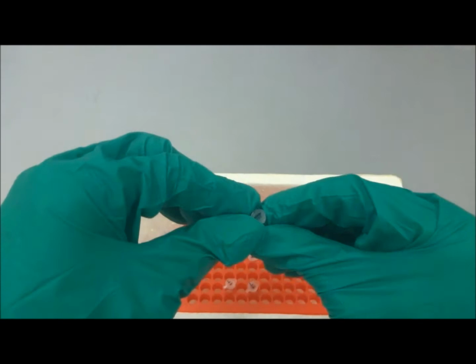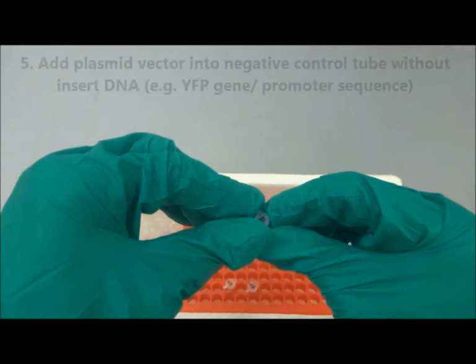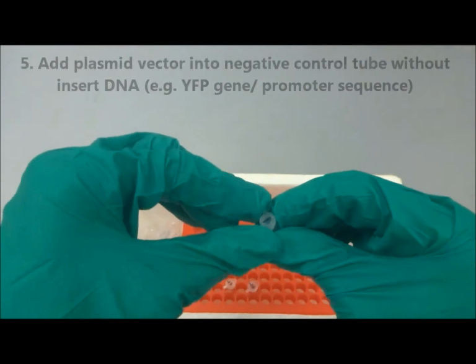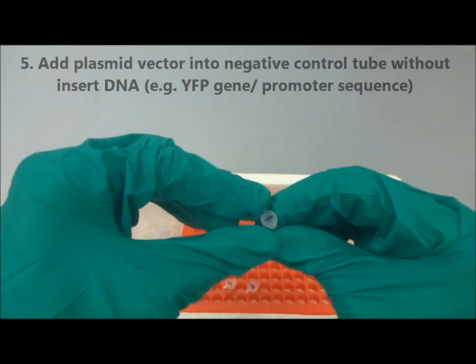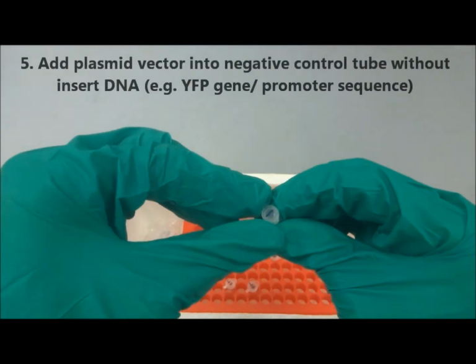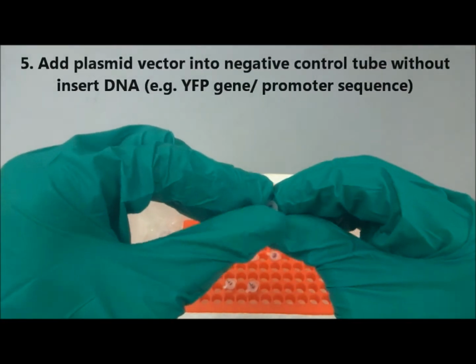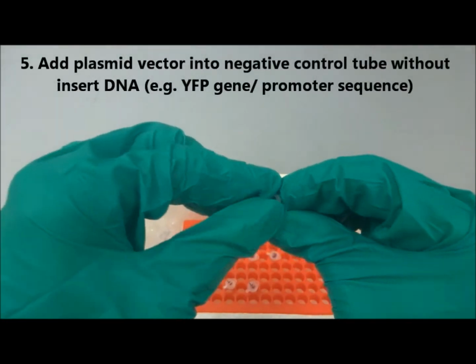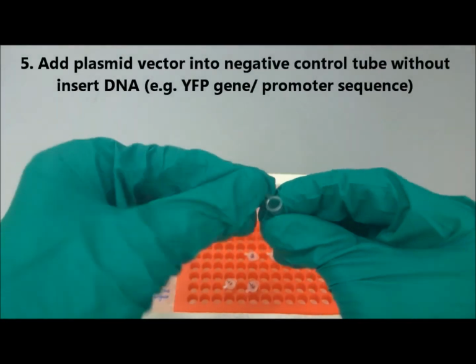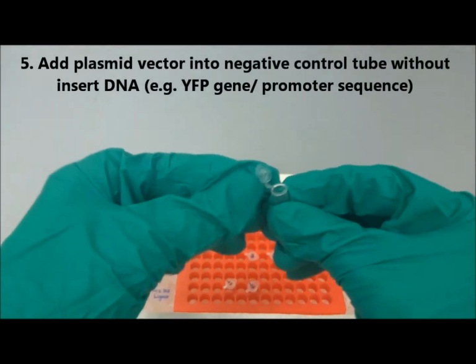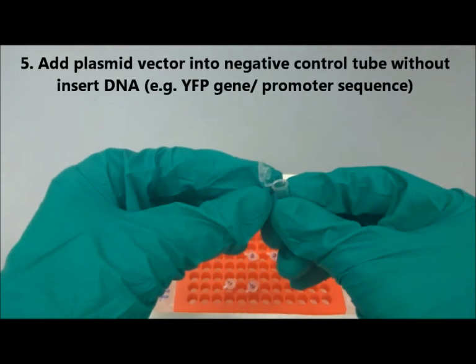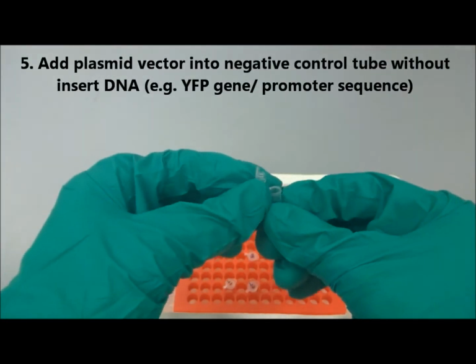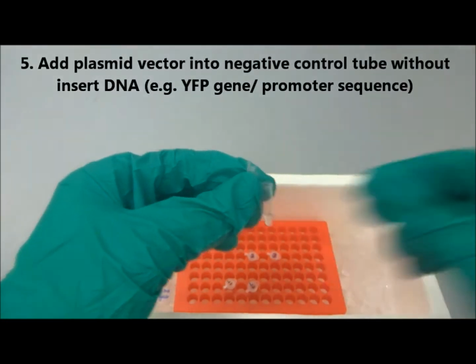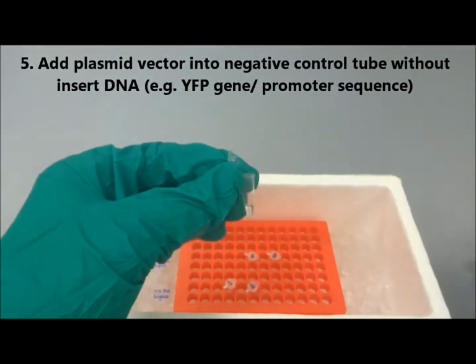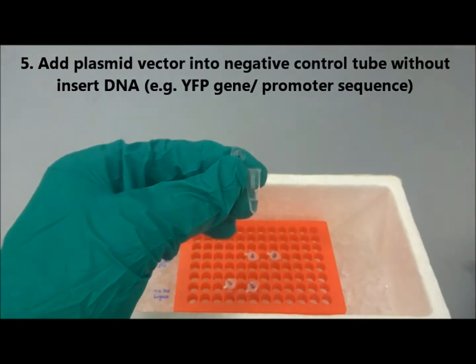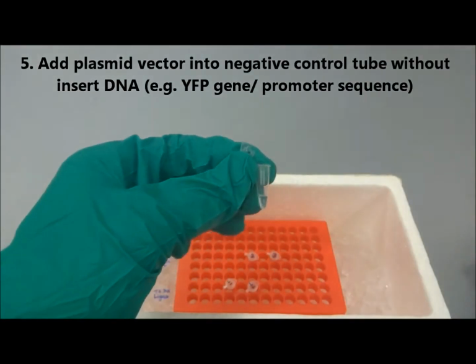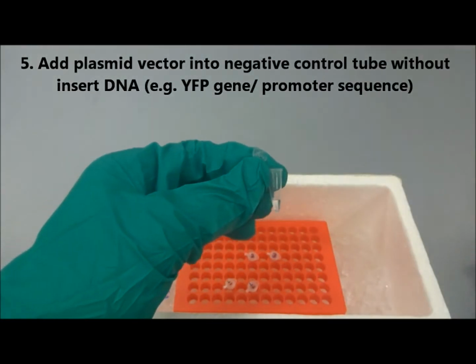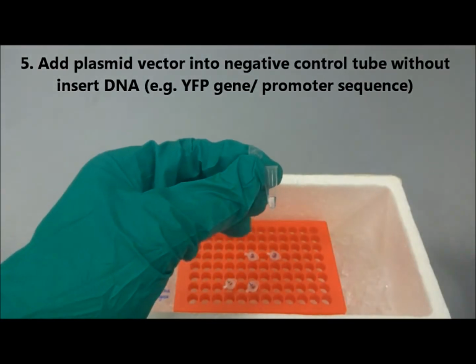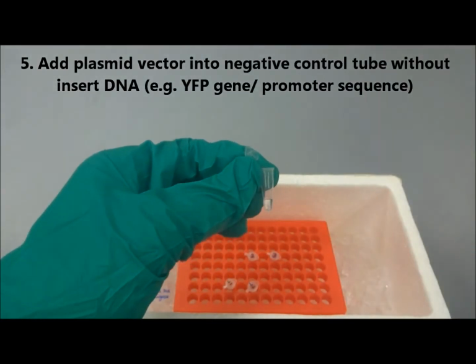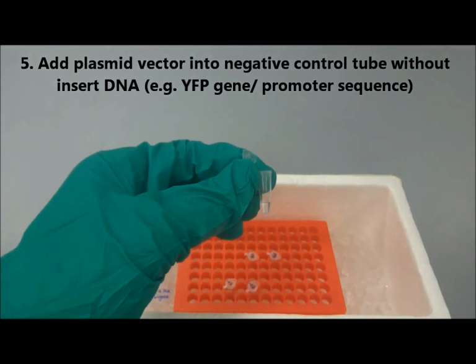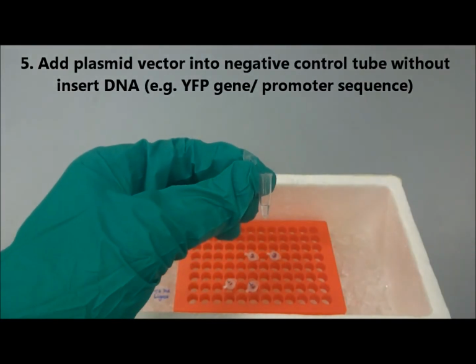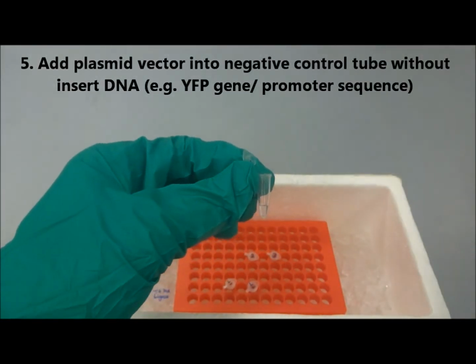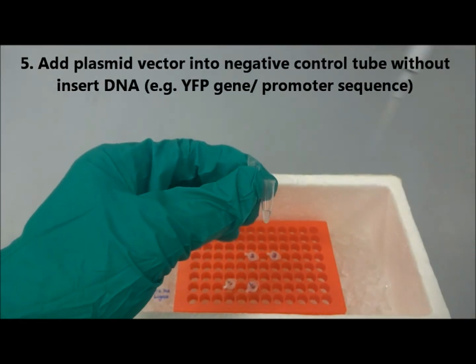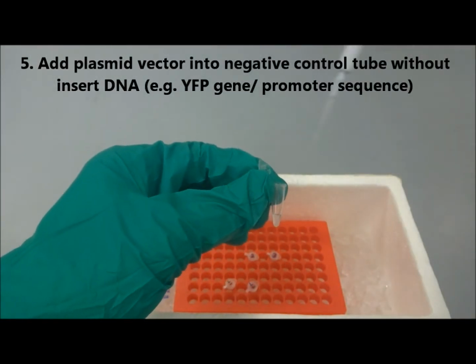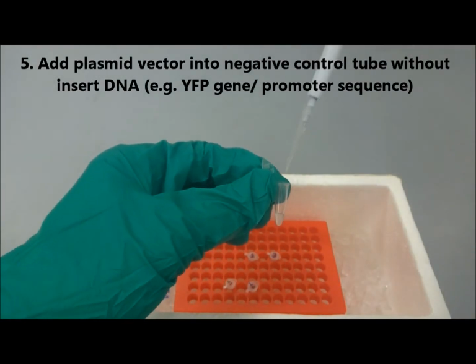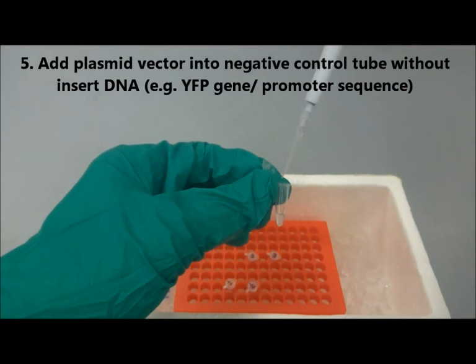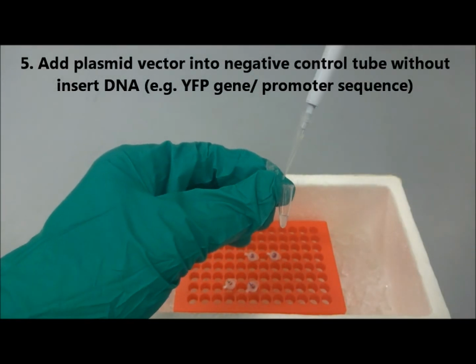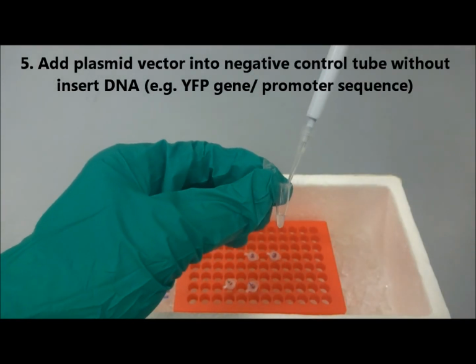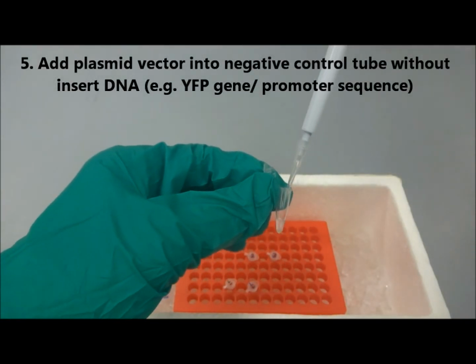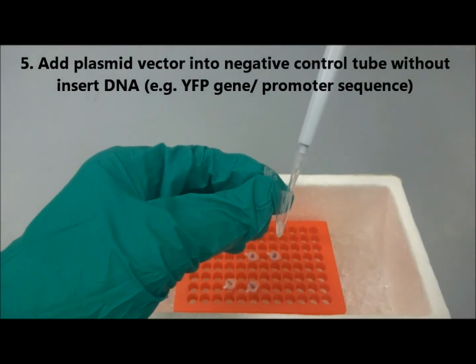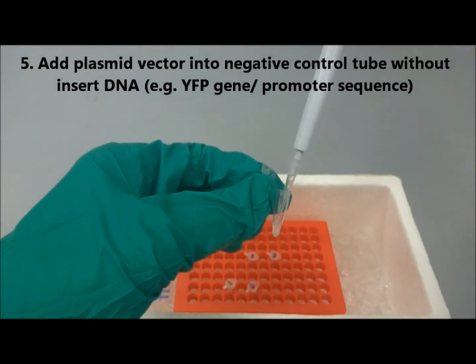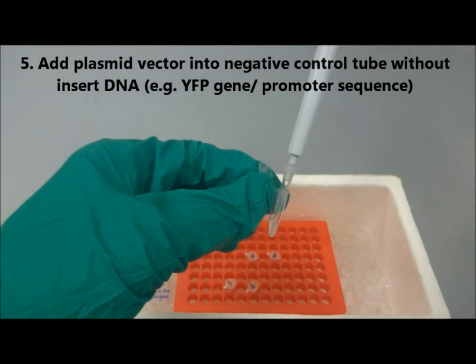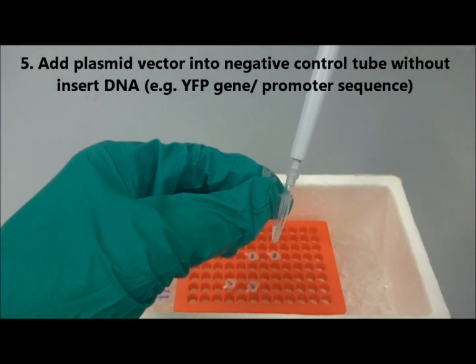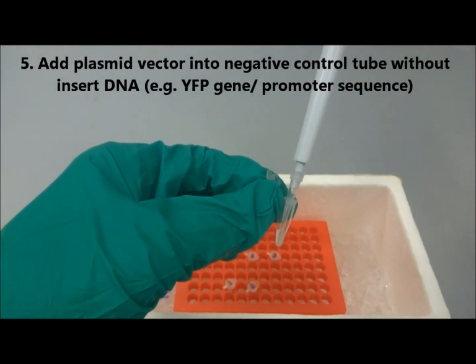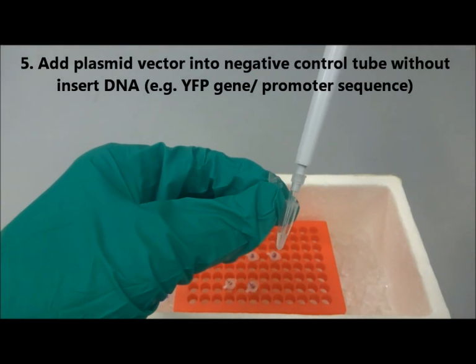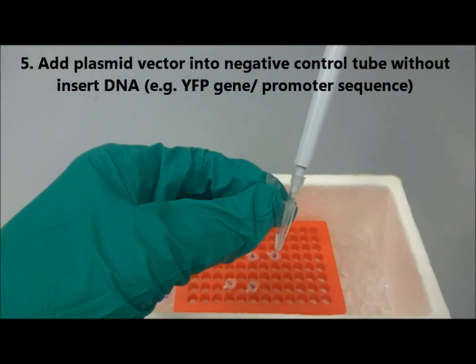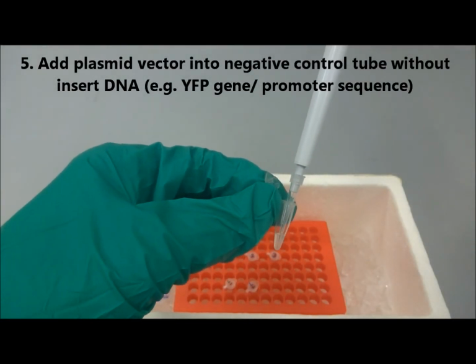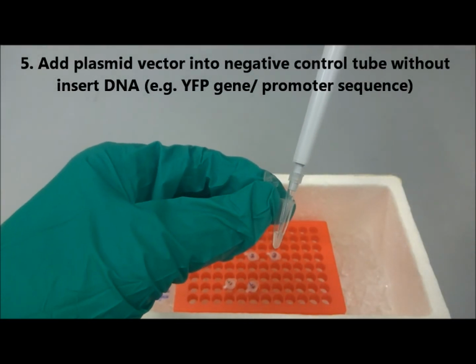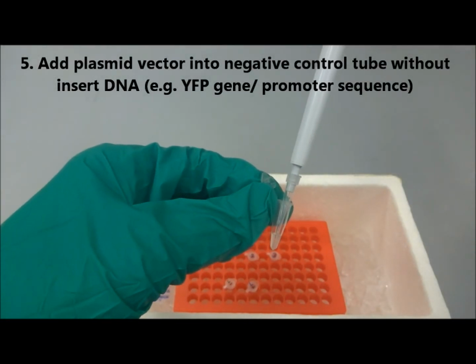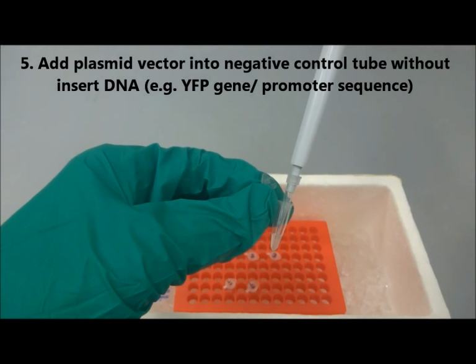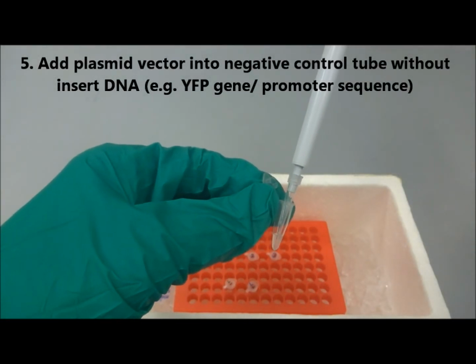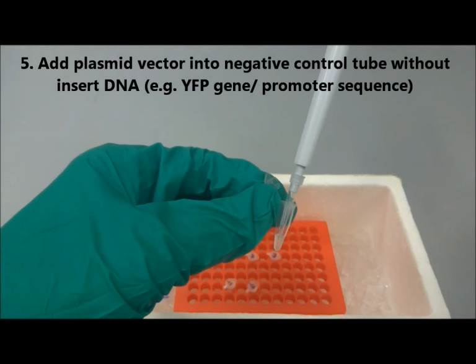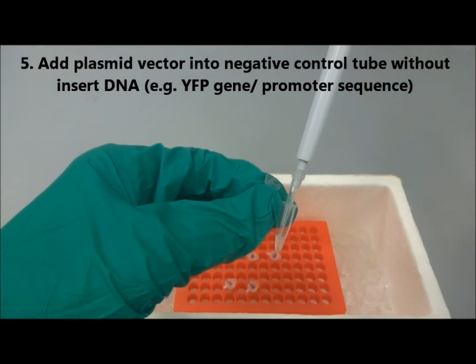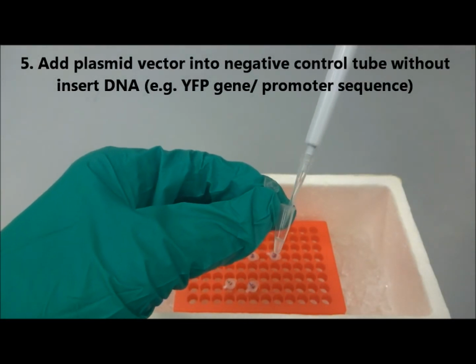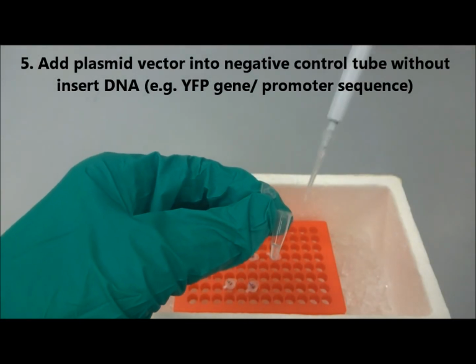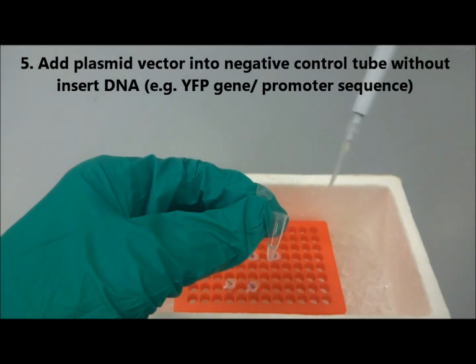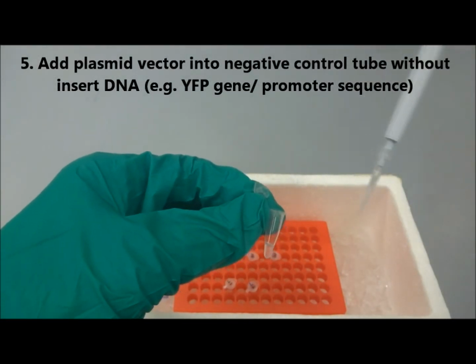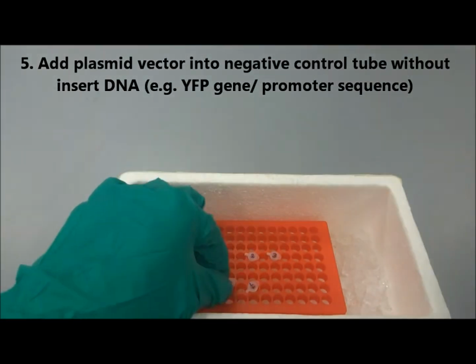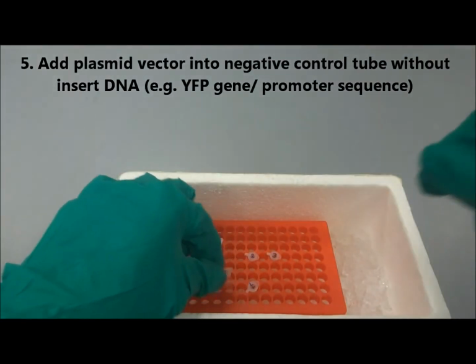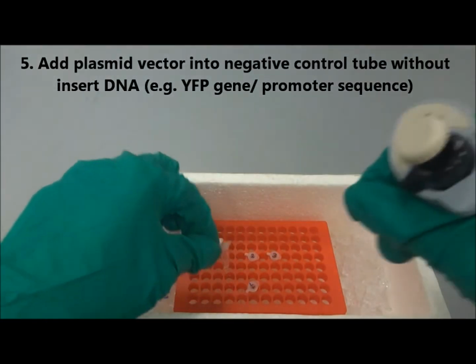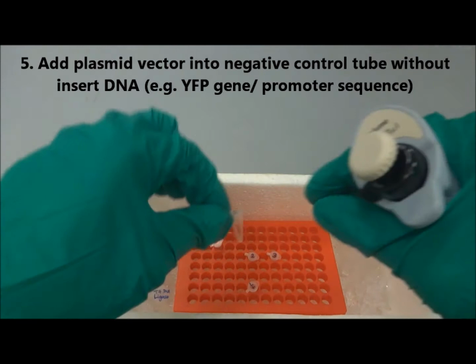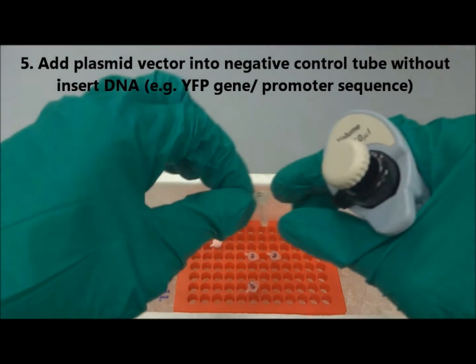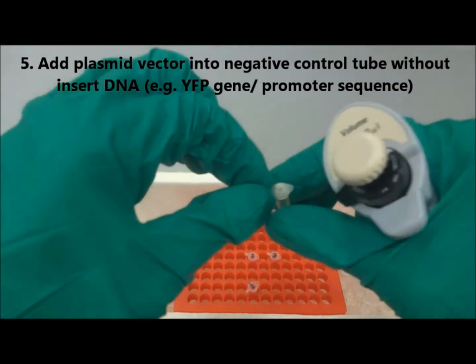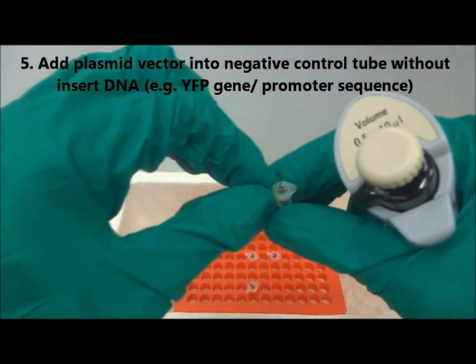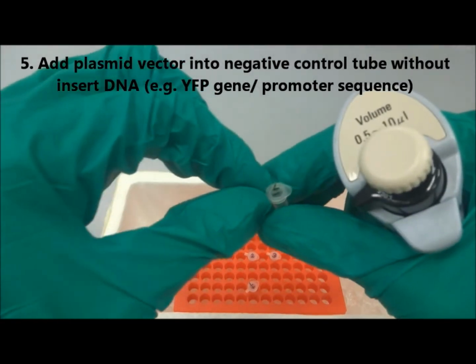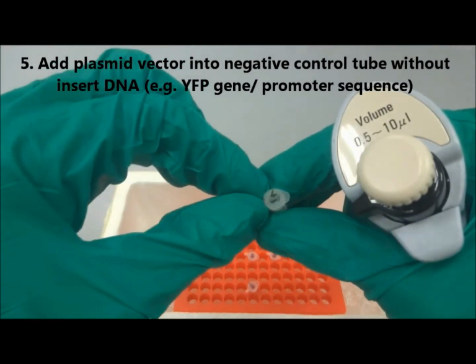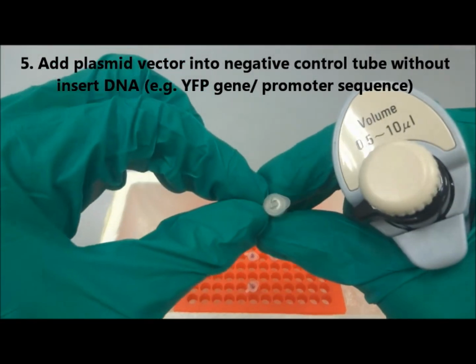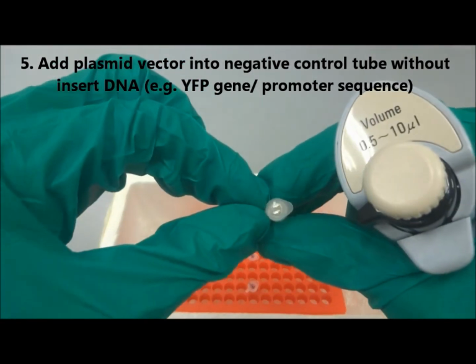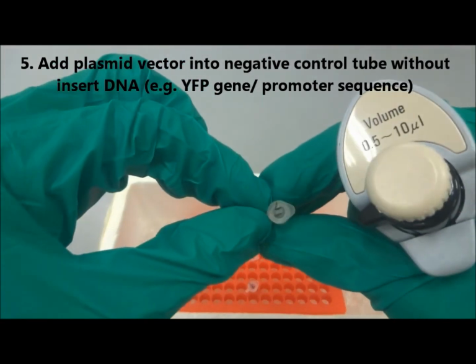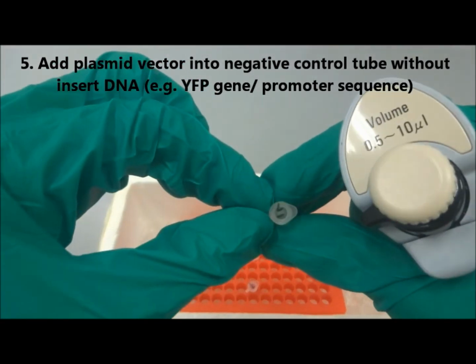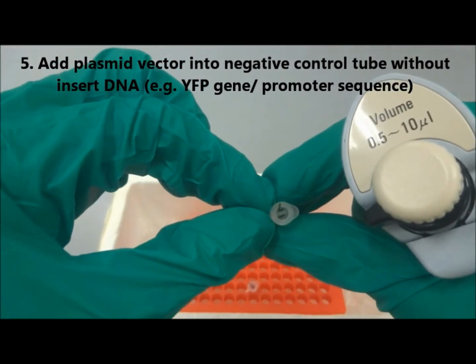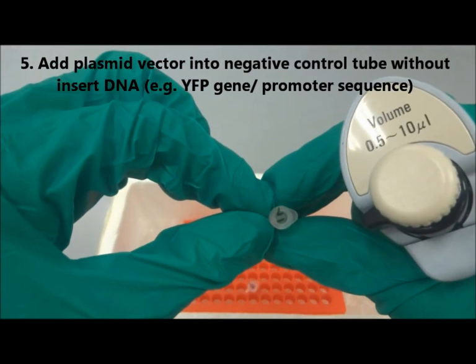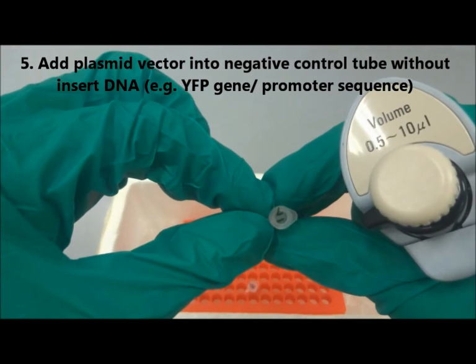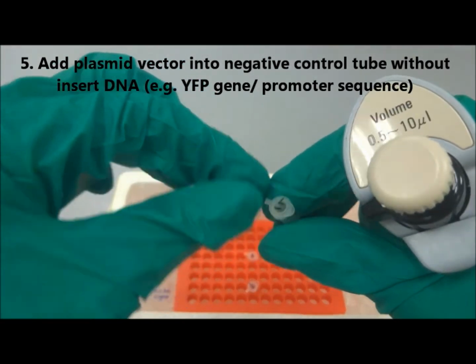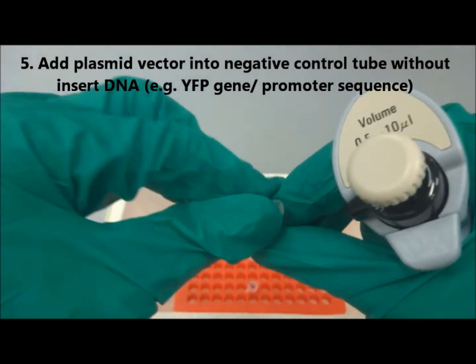Next, add the plasmid vector into the negative control tube without other DNA fragments.